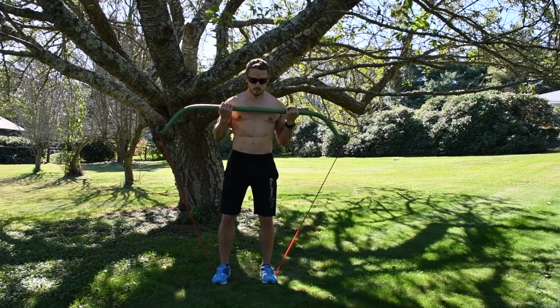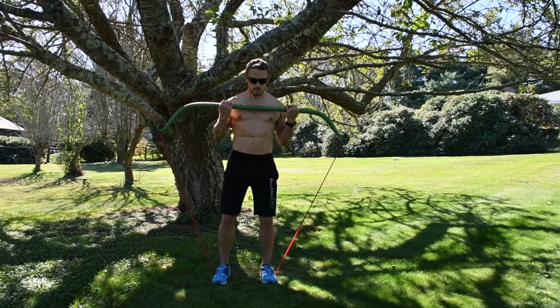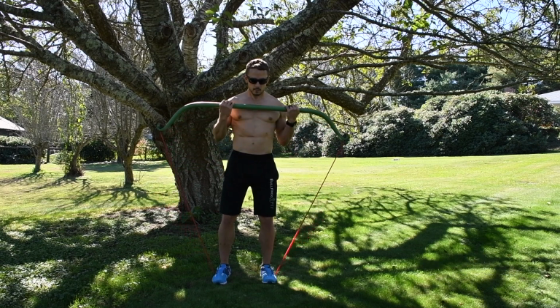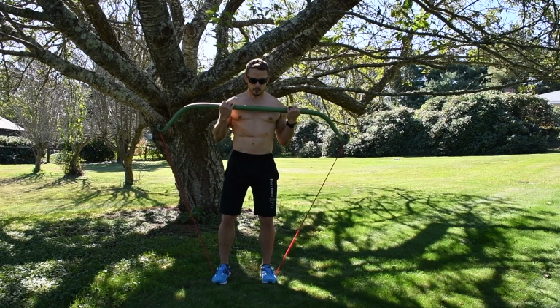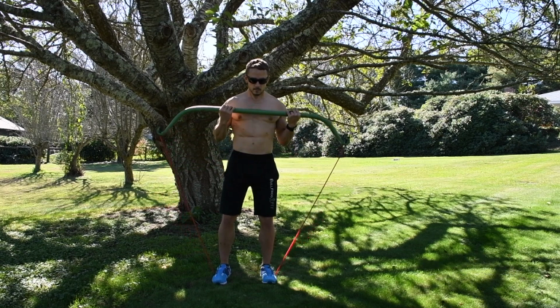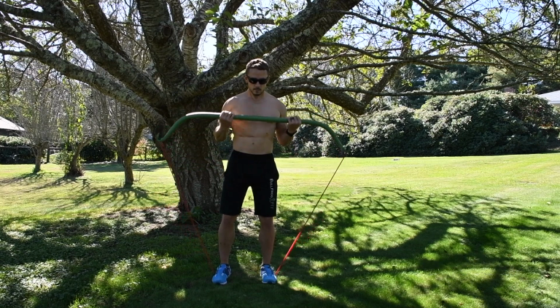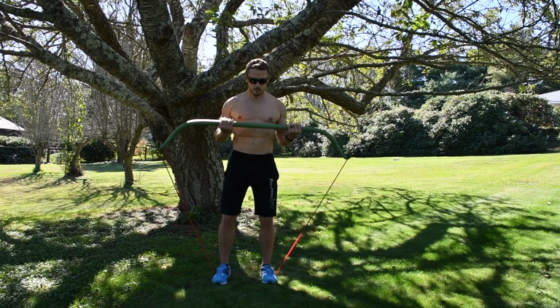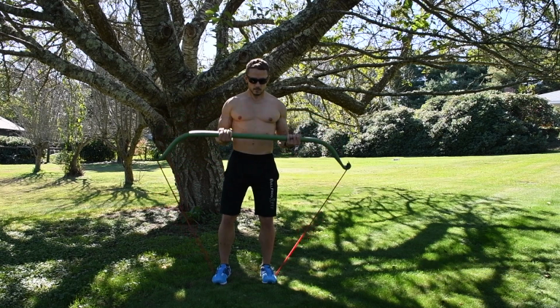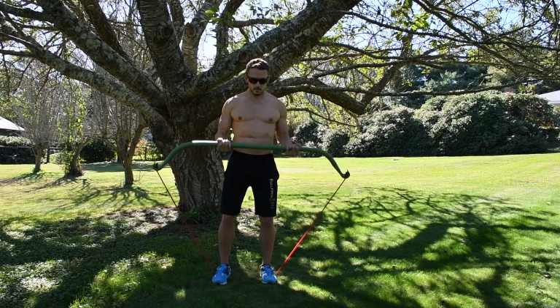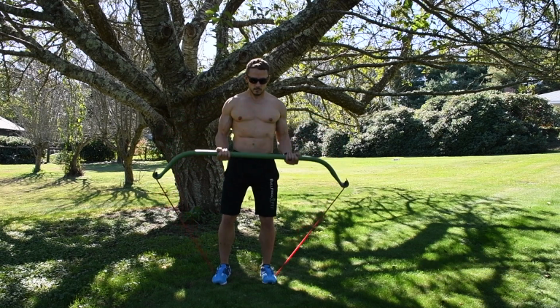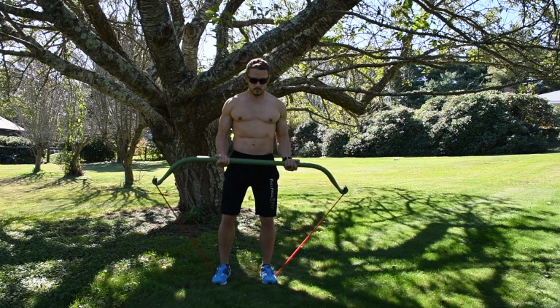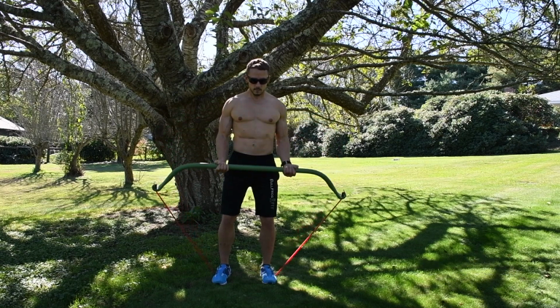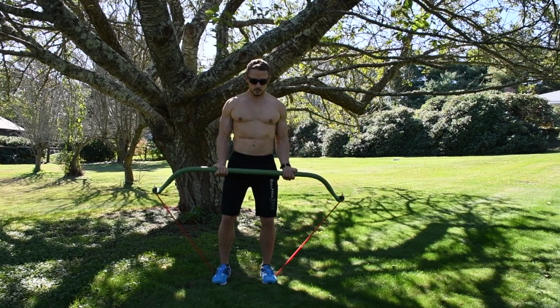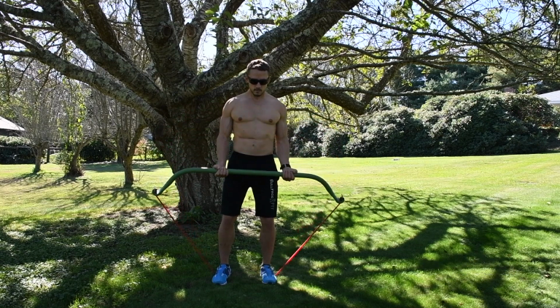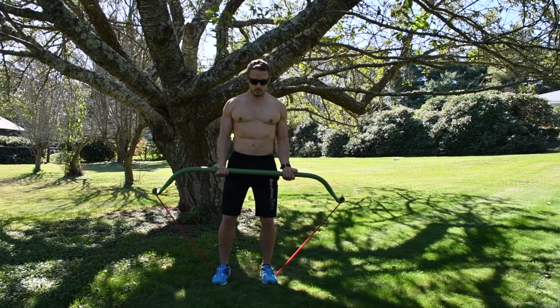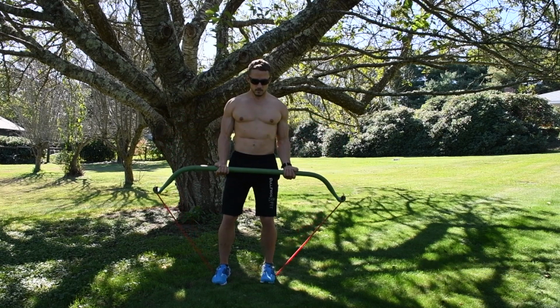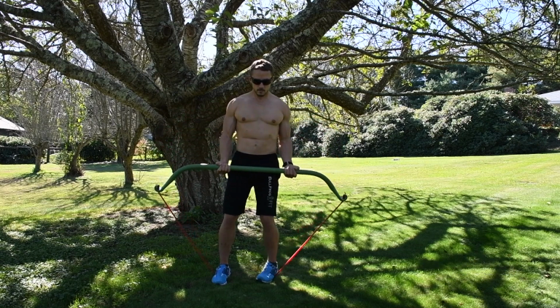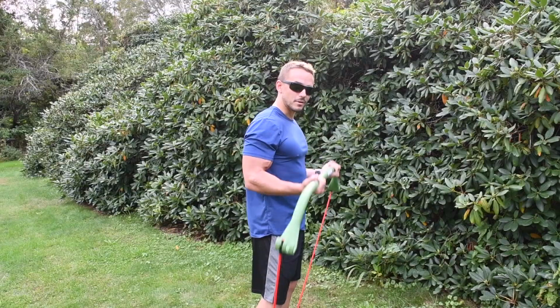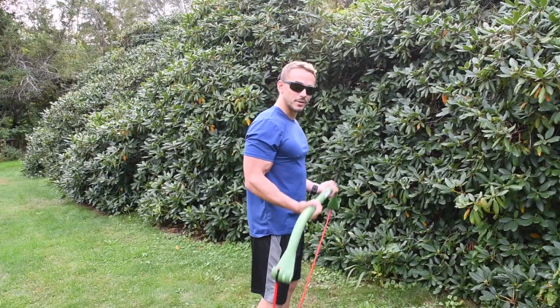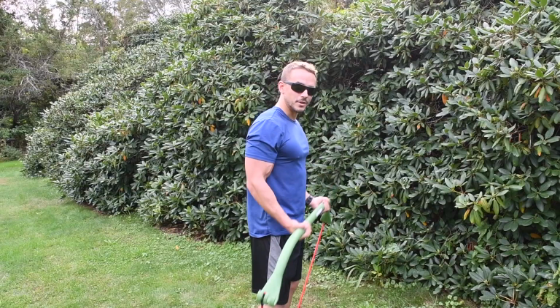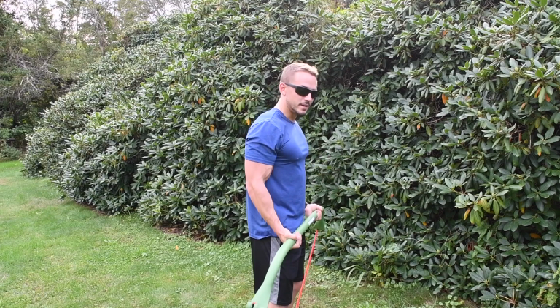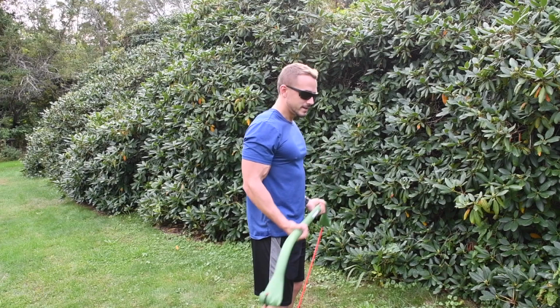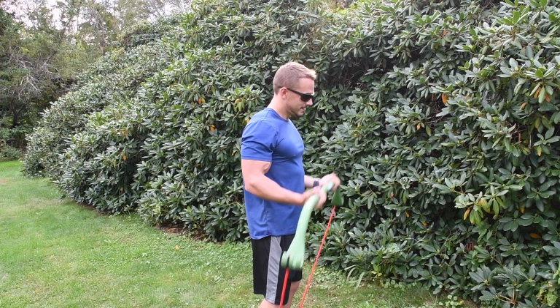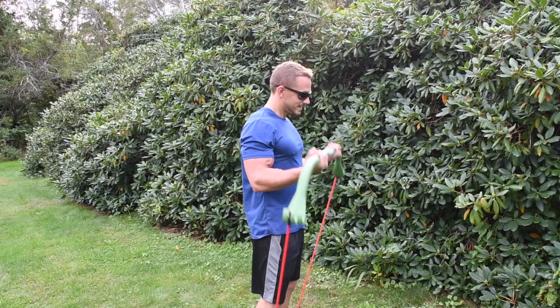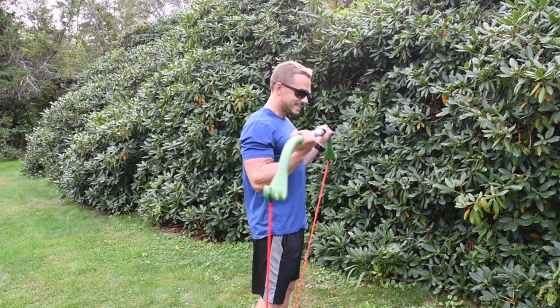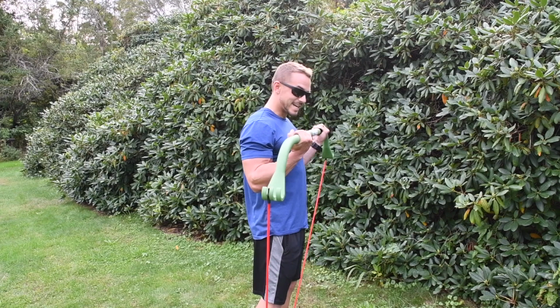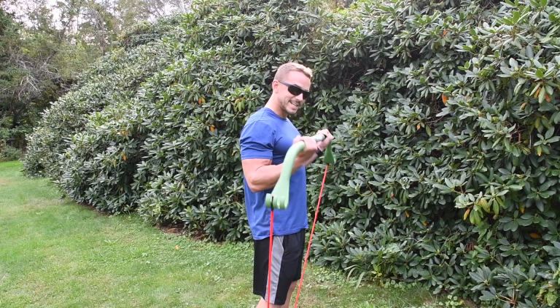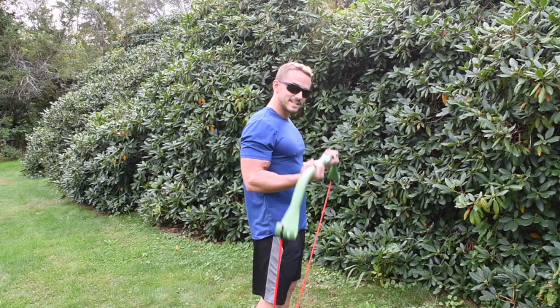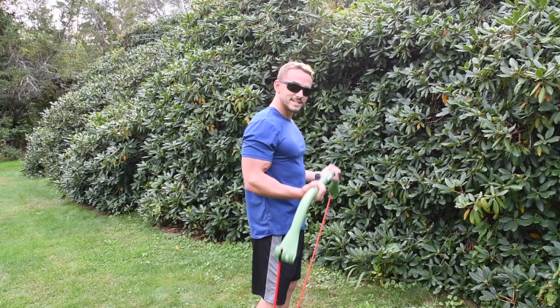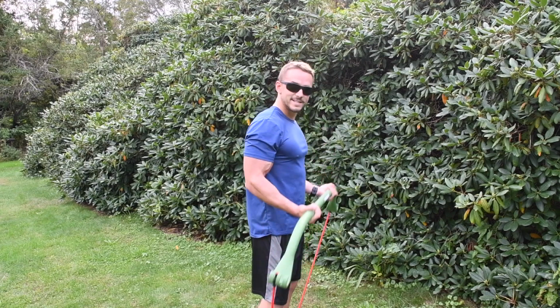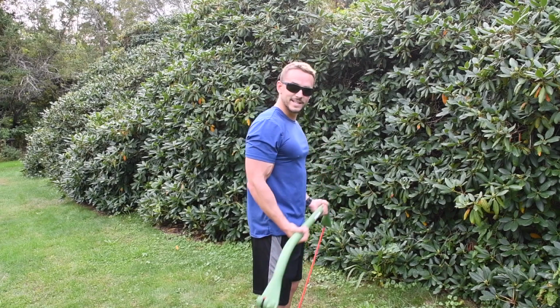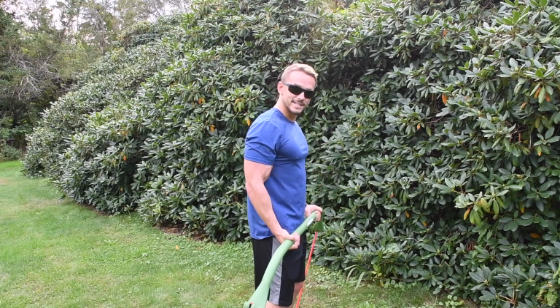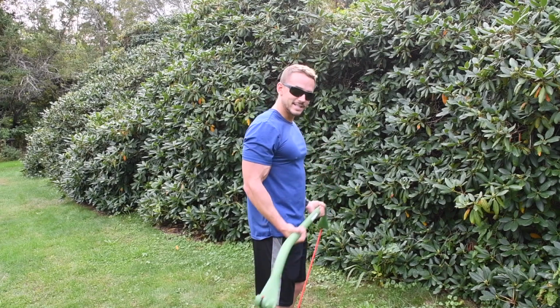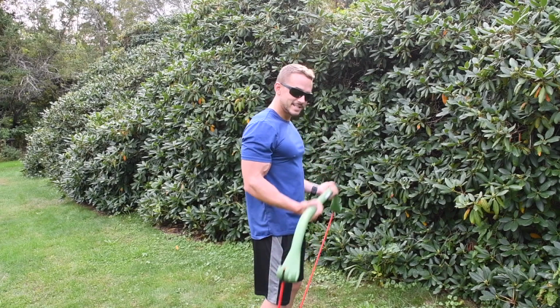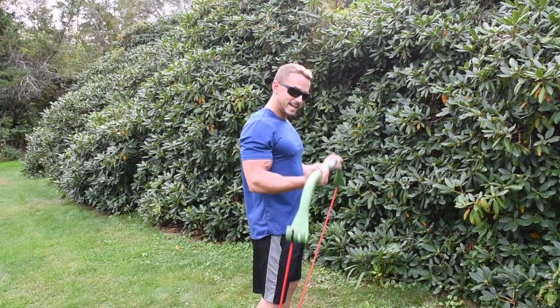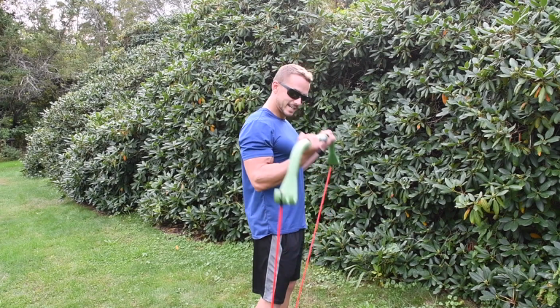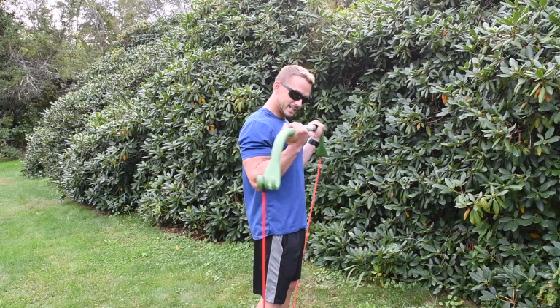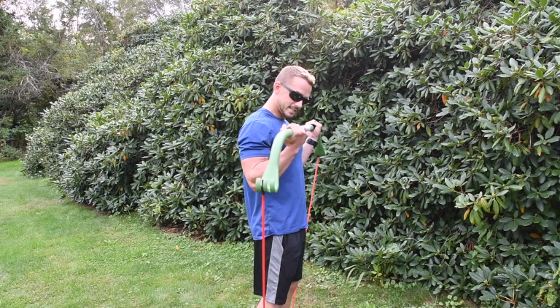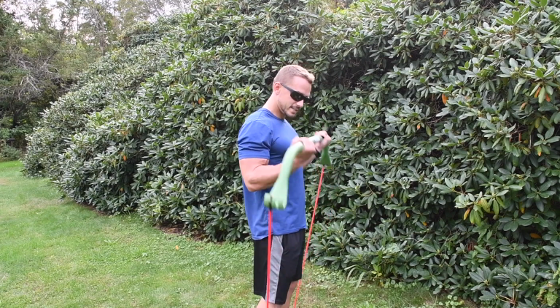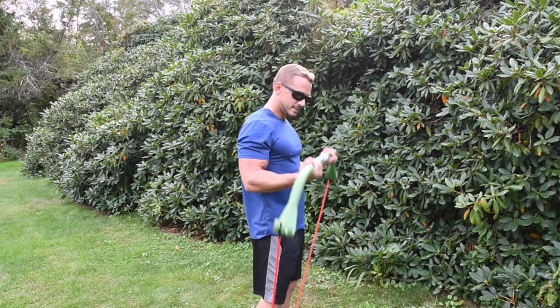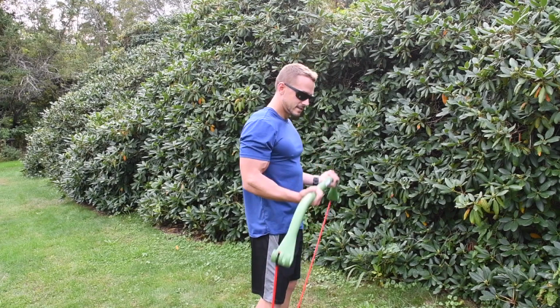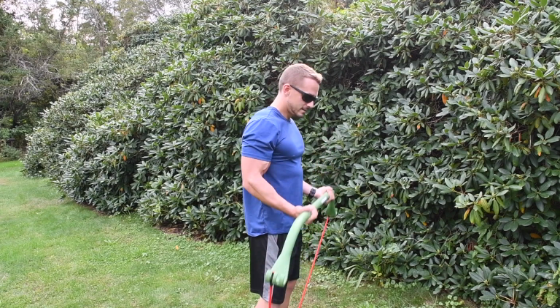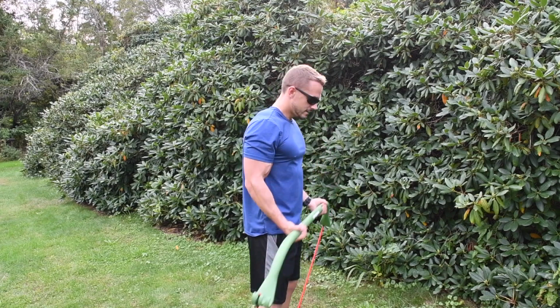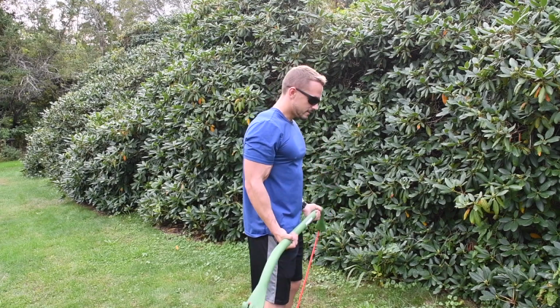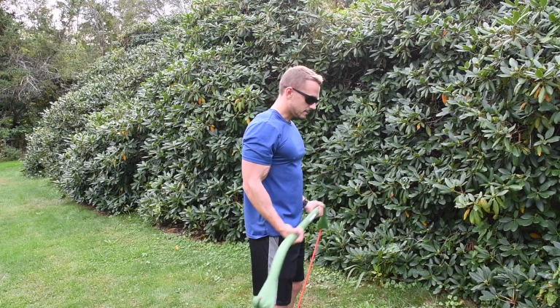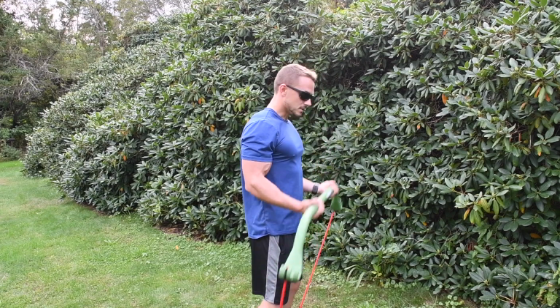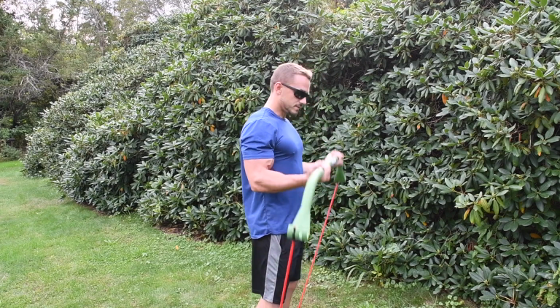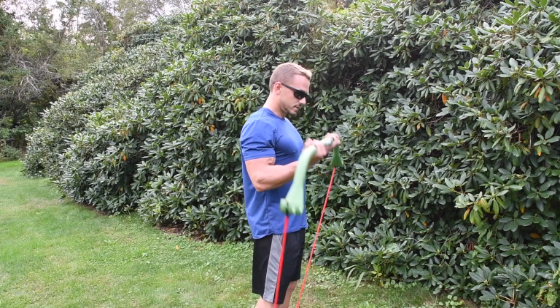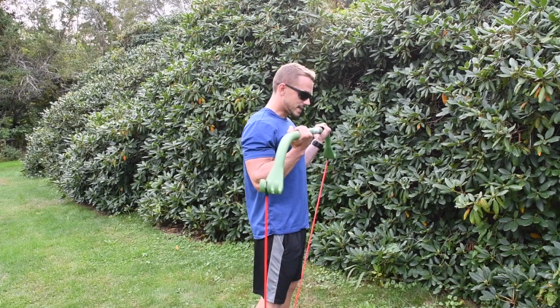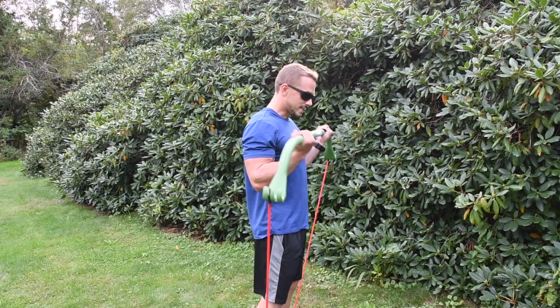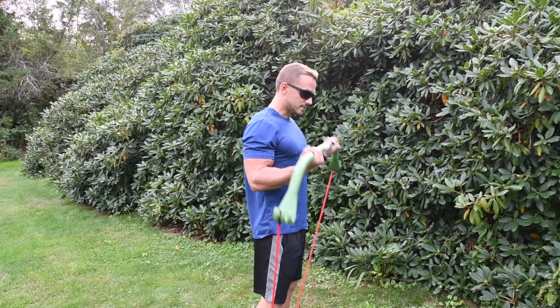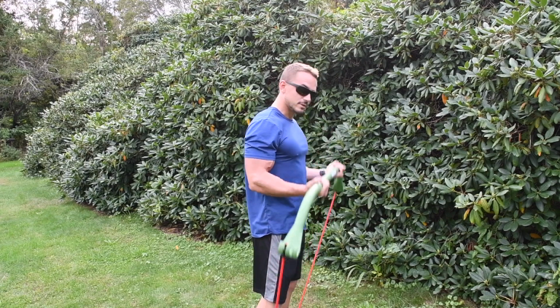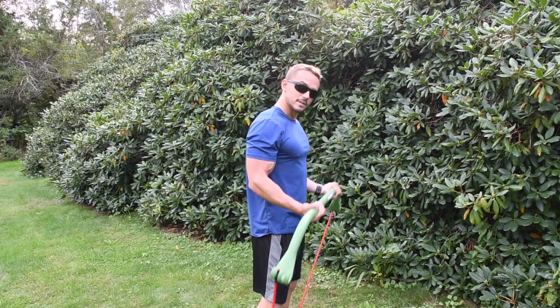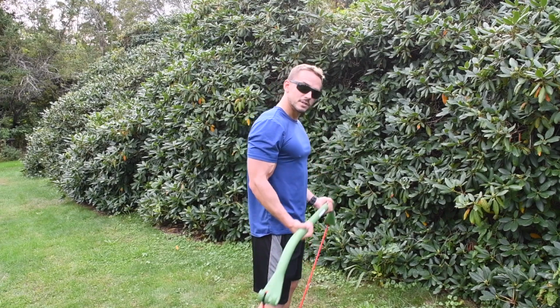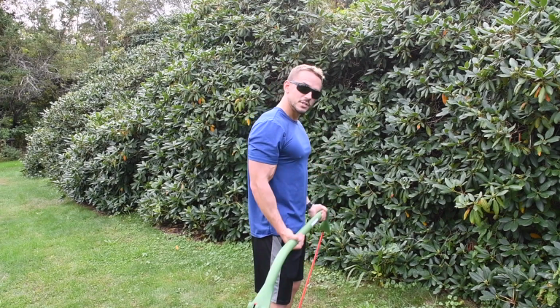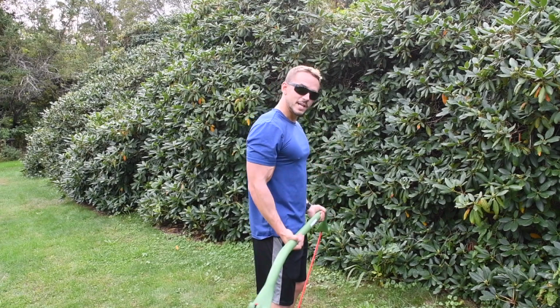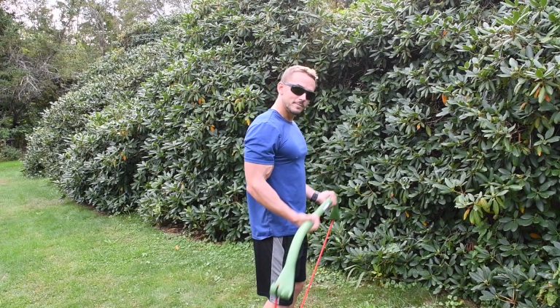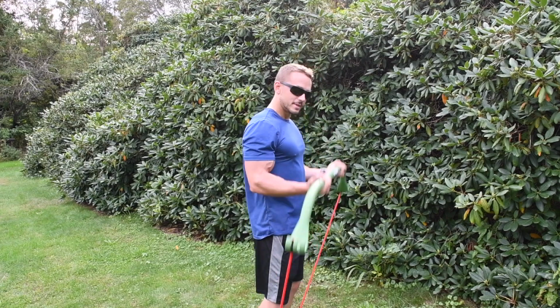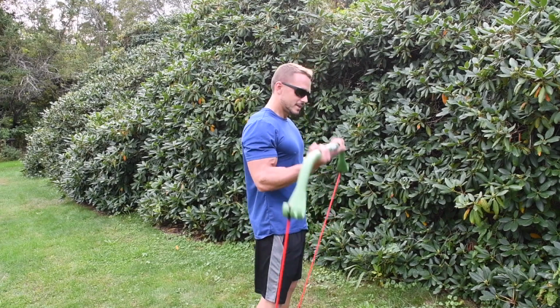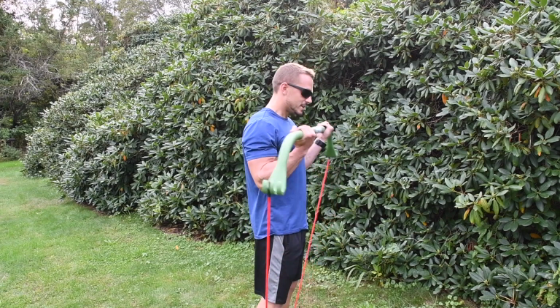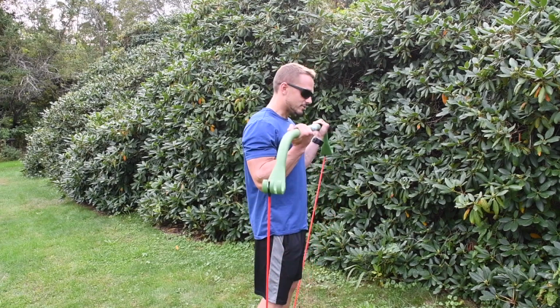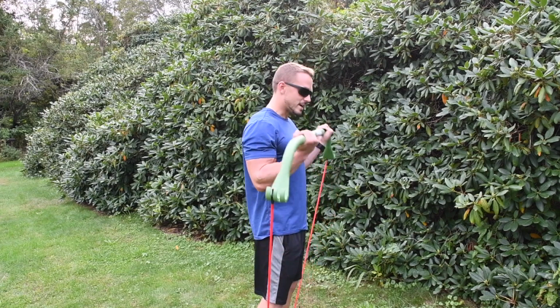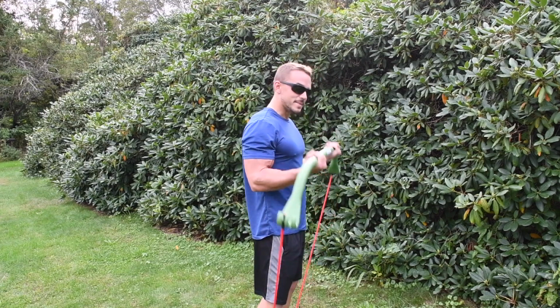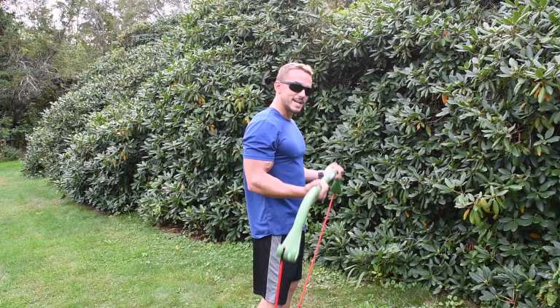Go for 15 to 20 reps, or you can work it as a circuit — time it at 30 seconds or 60 seconds. Those of you in really good shape, try a minute and a half.